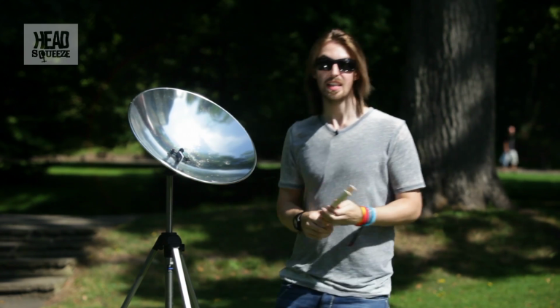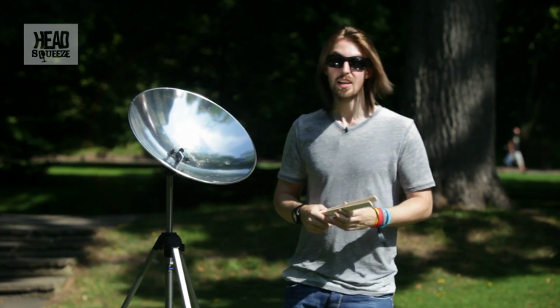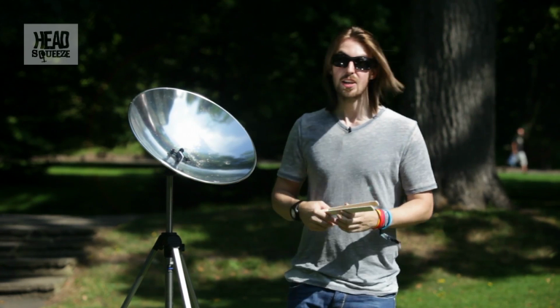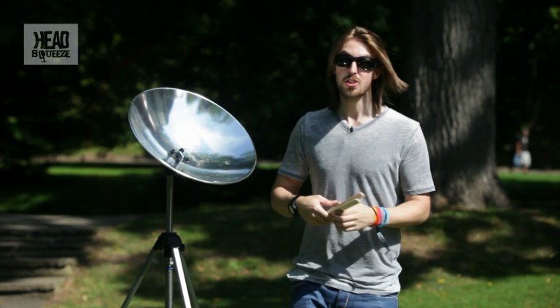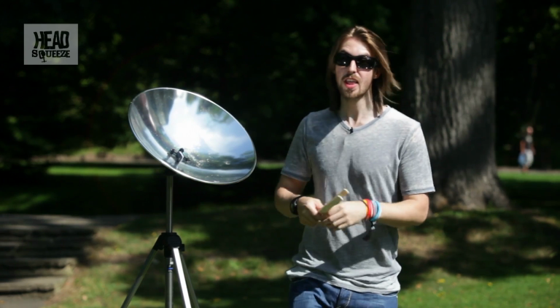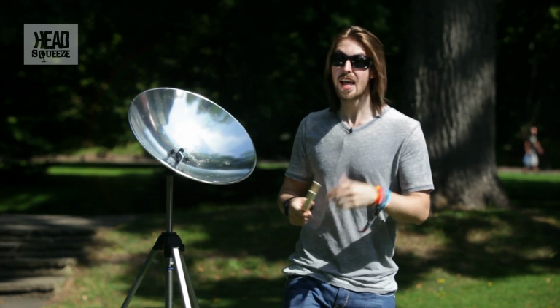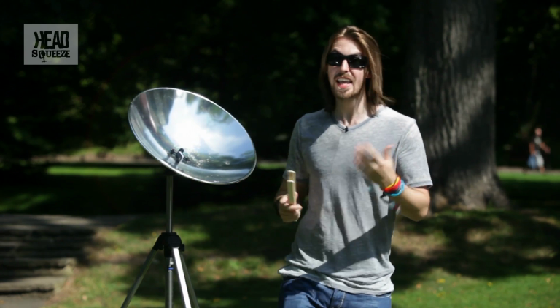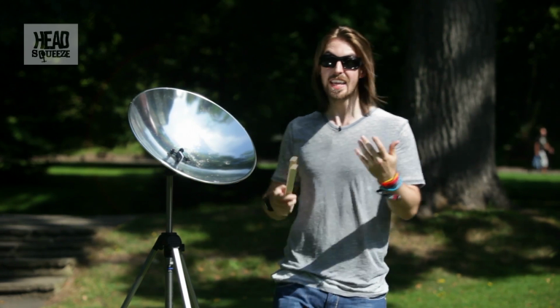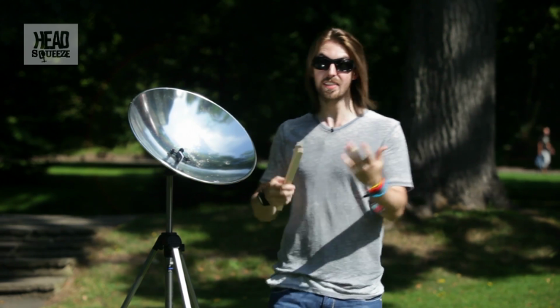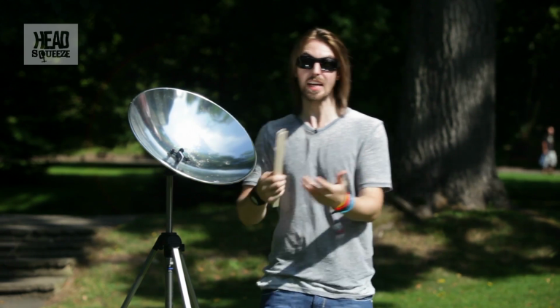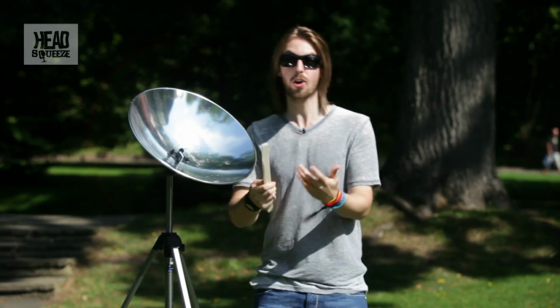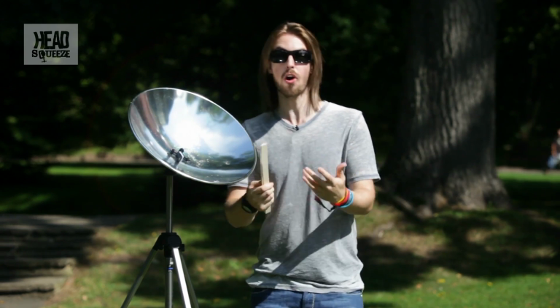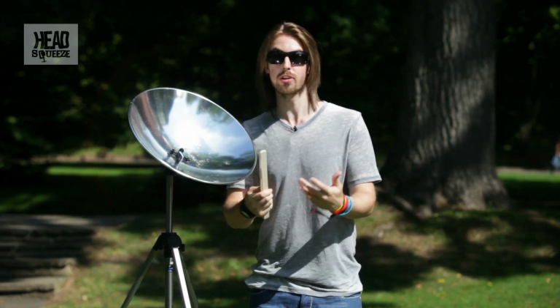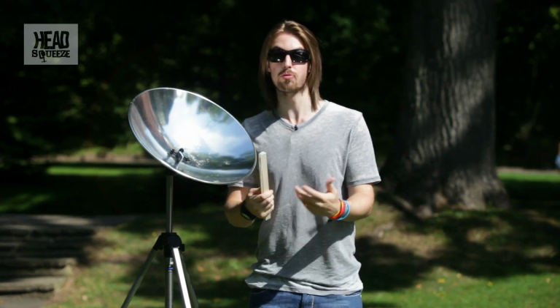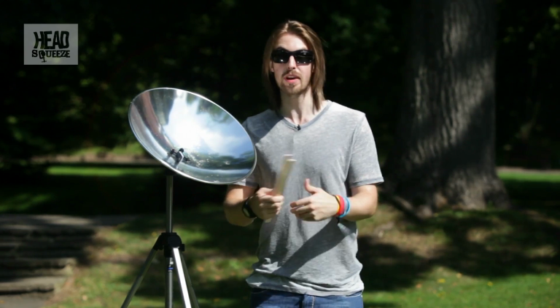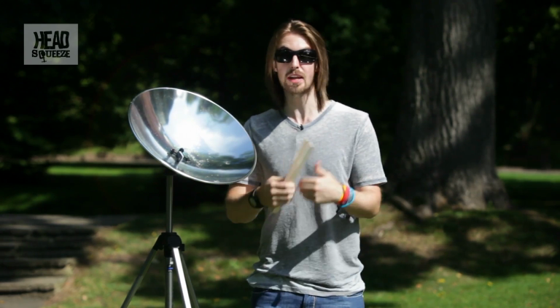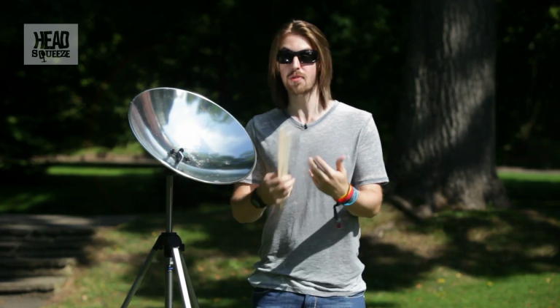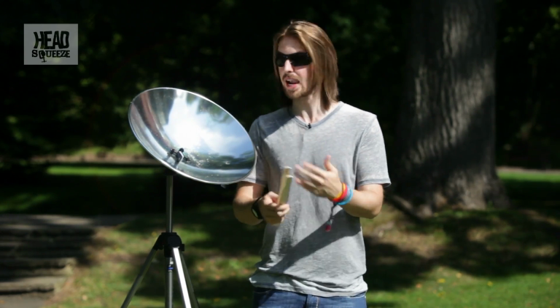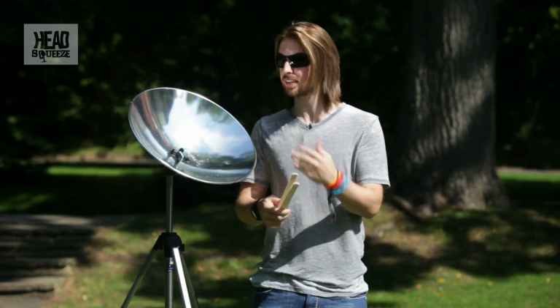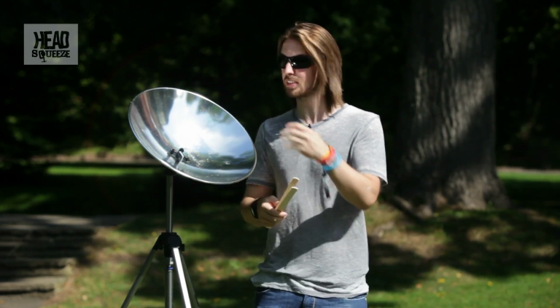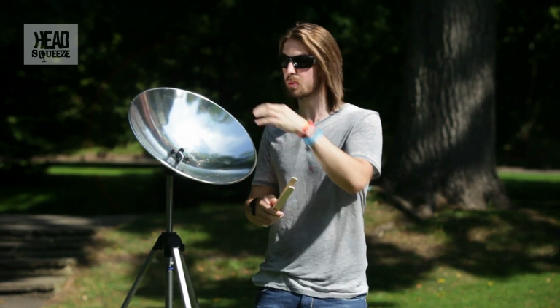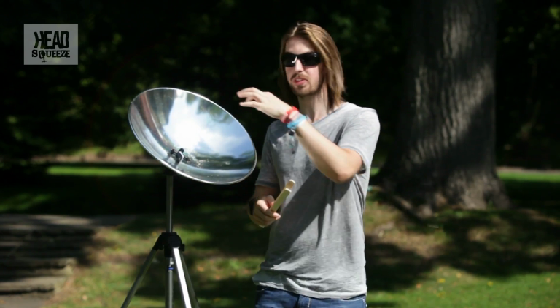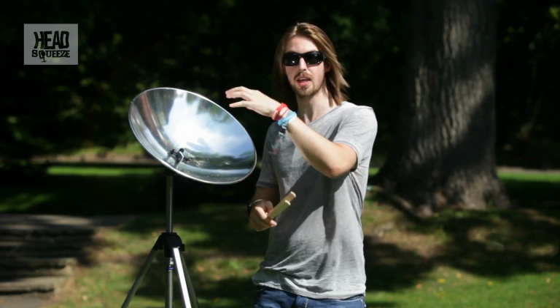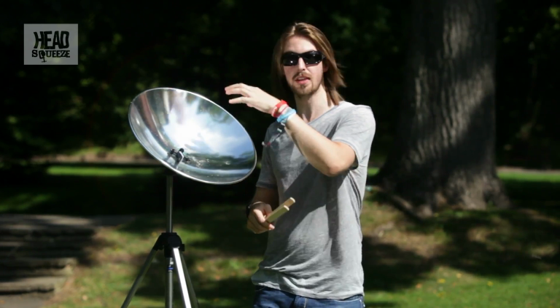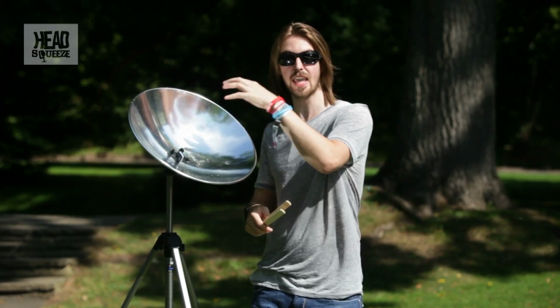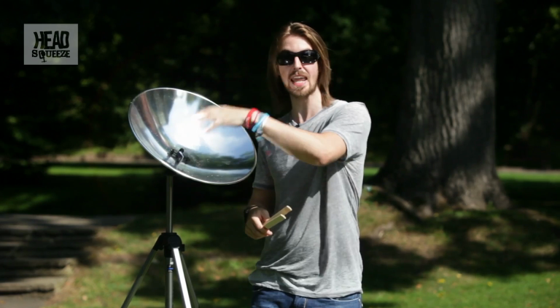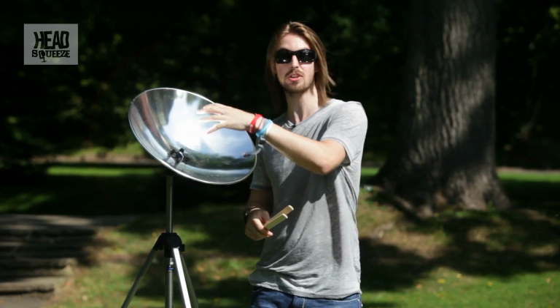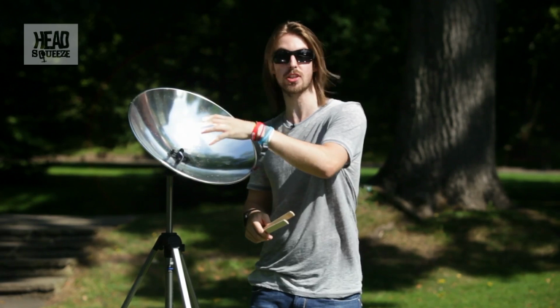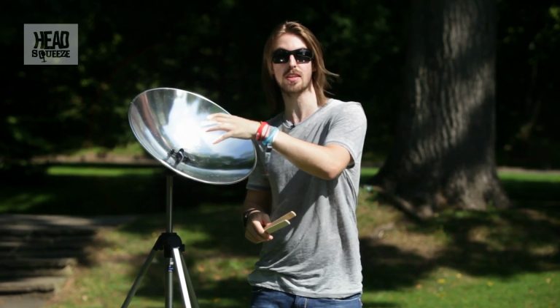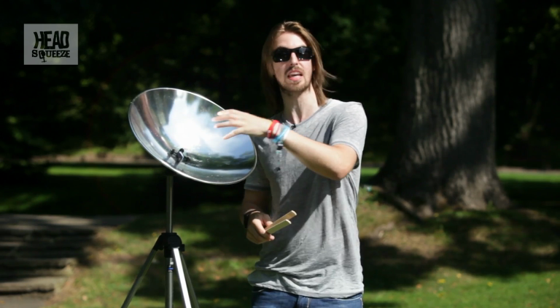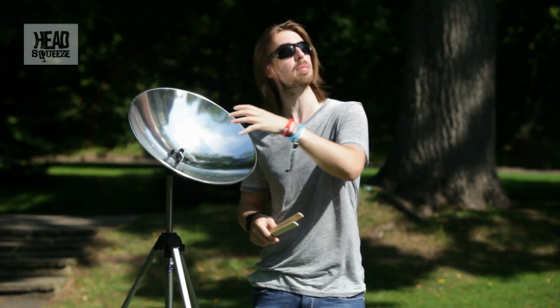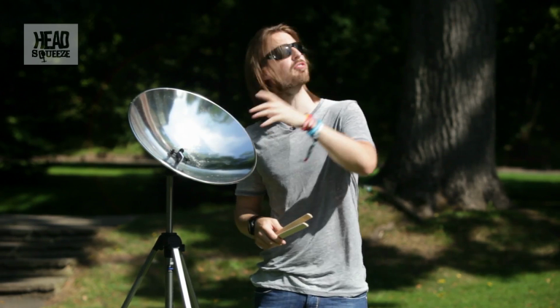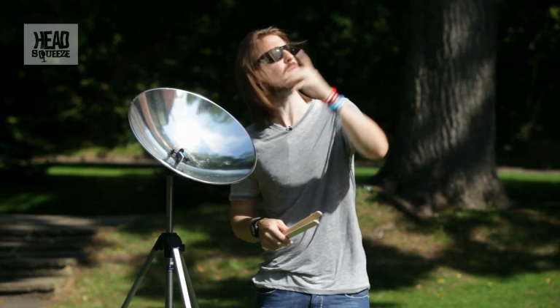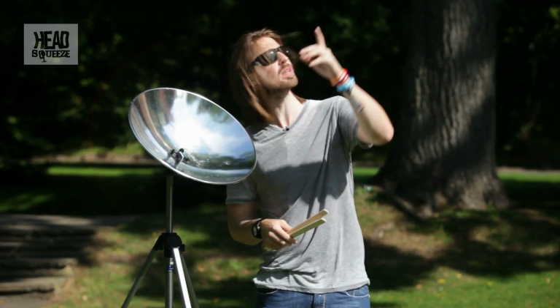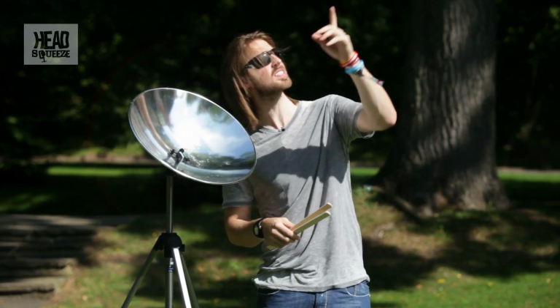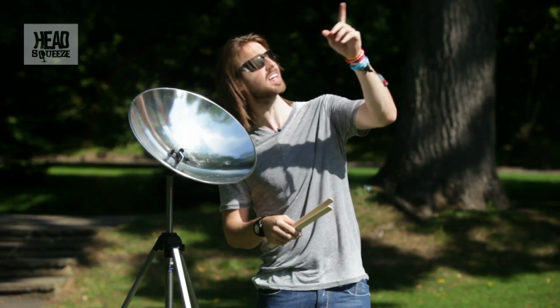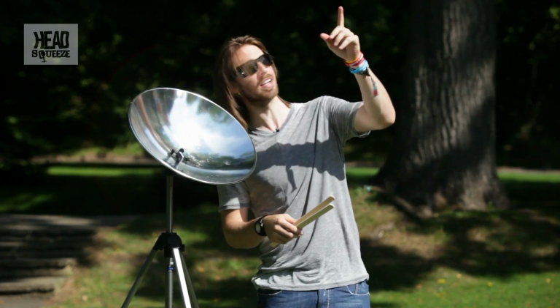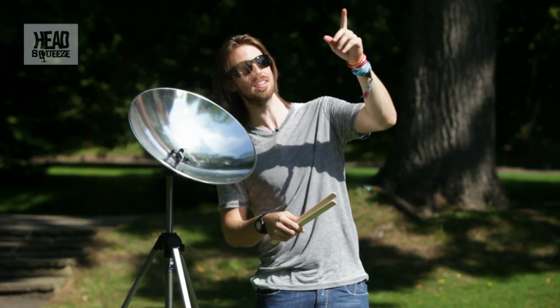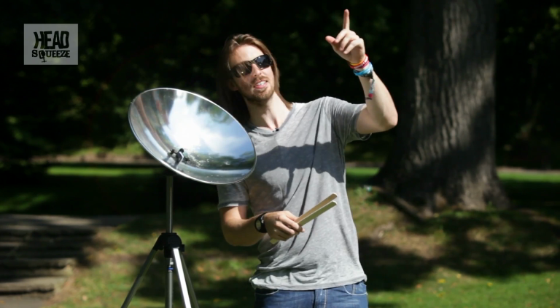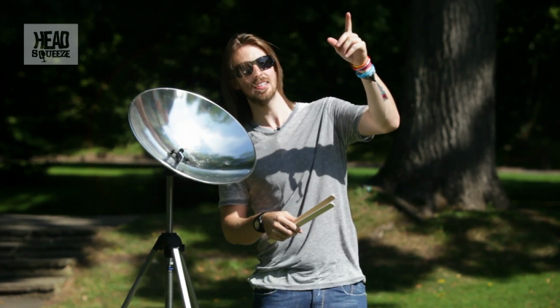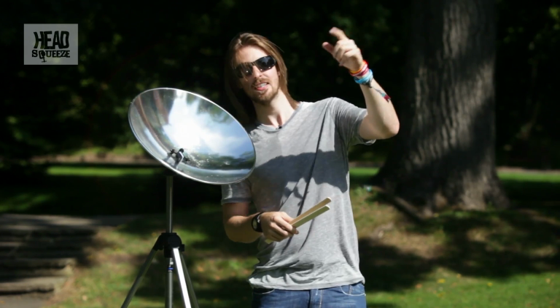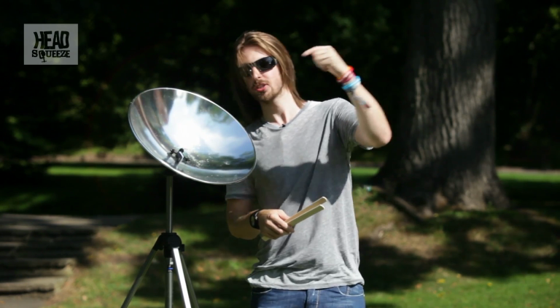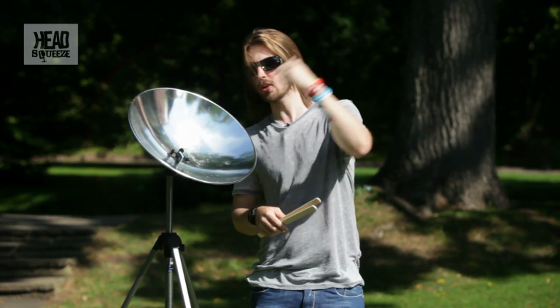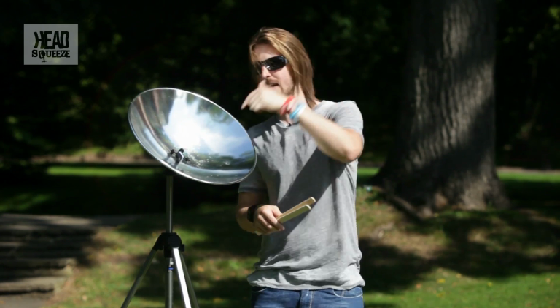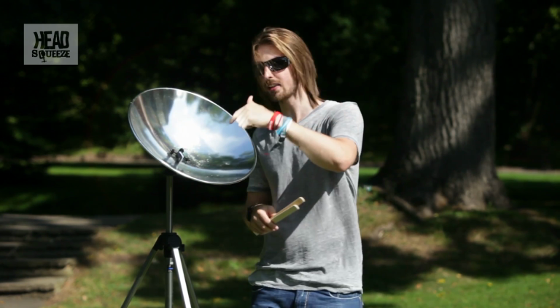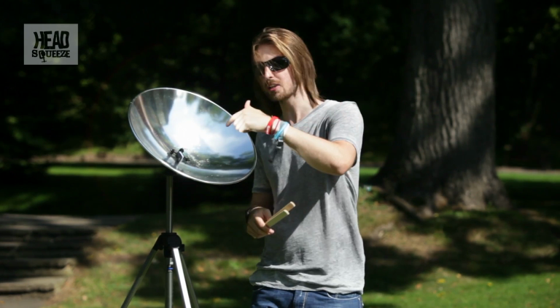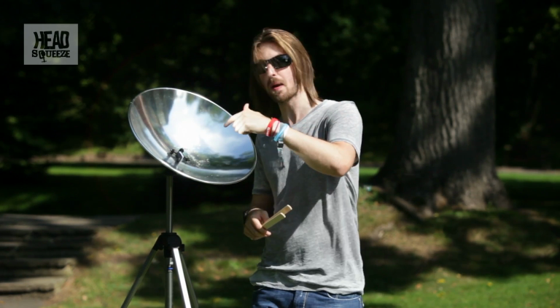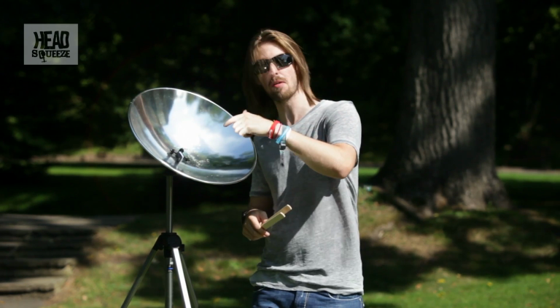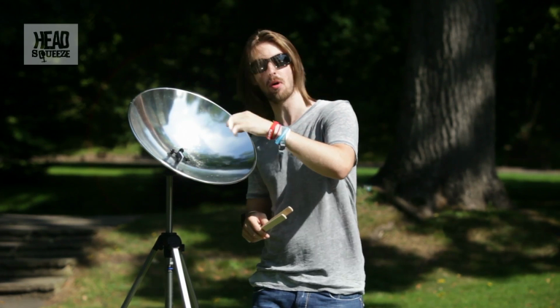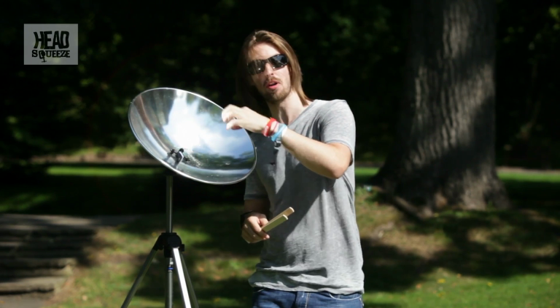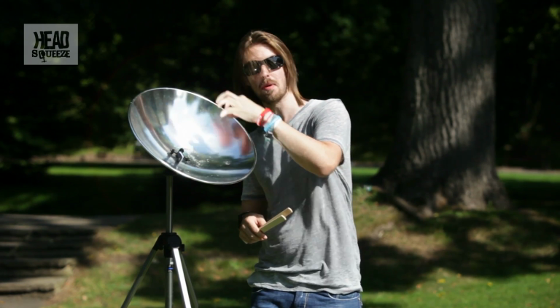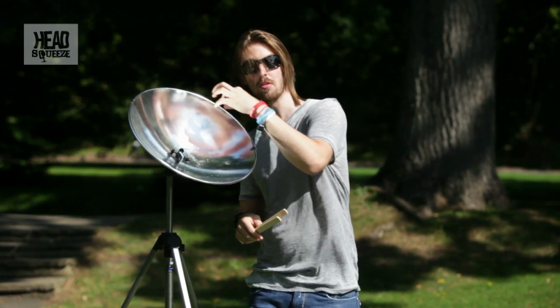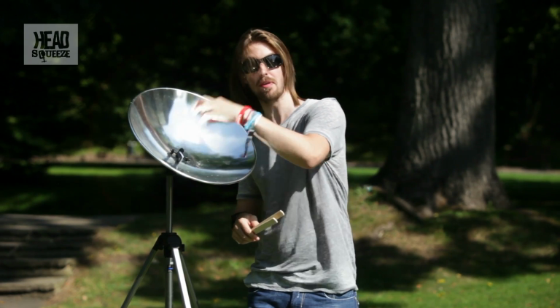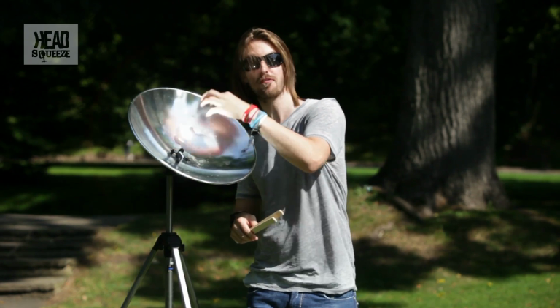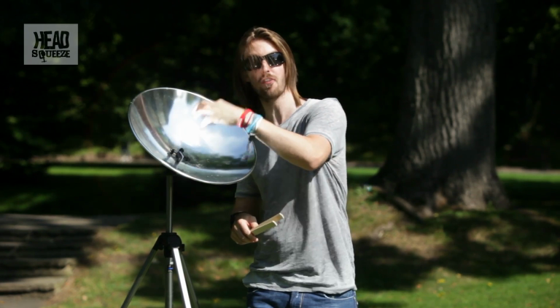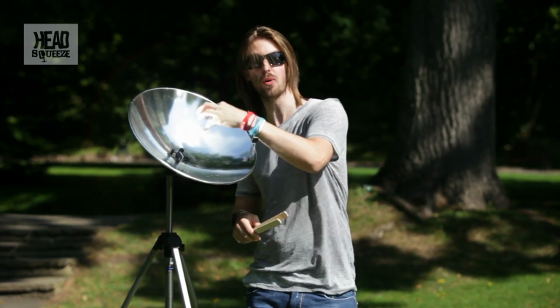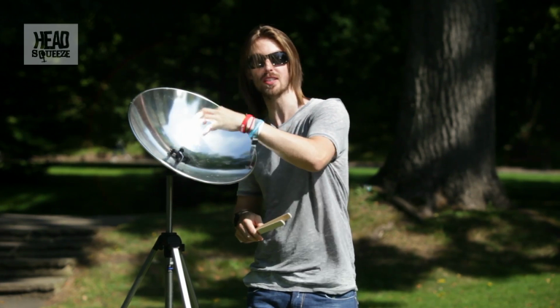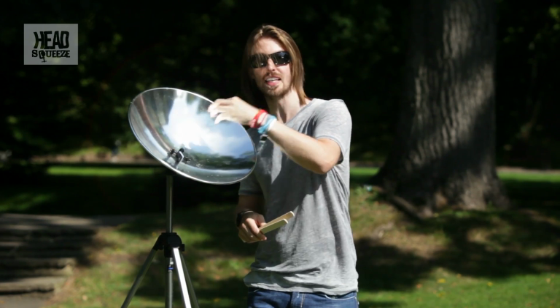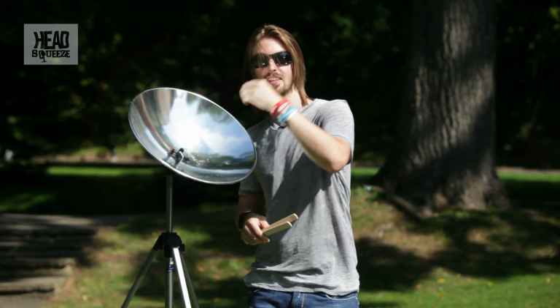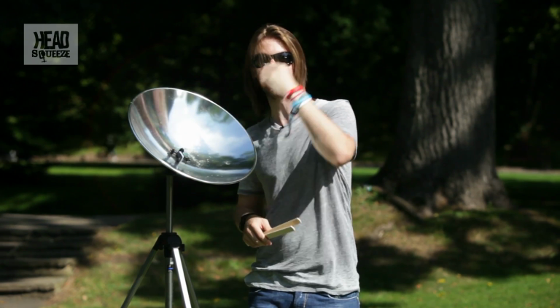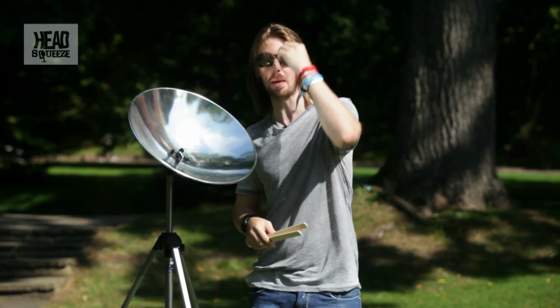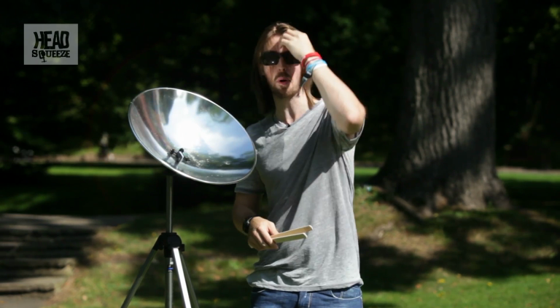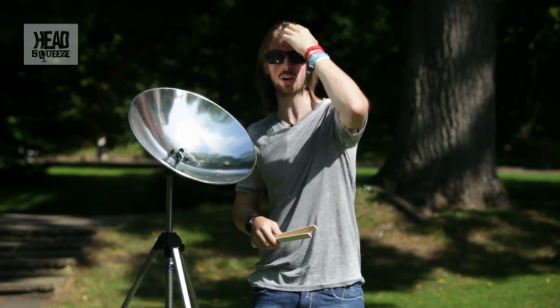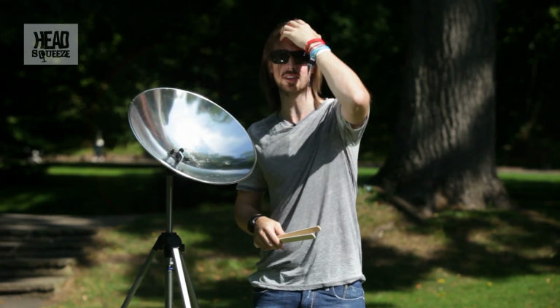So that cotton really reacted with the energy that's coming from the sun straight into this parabolic mirror and focused into that point.